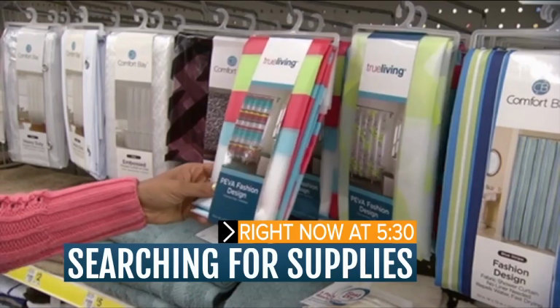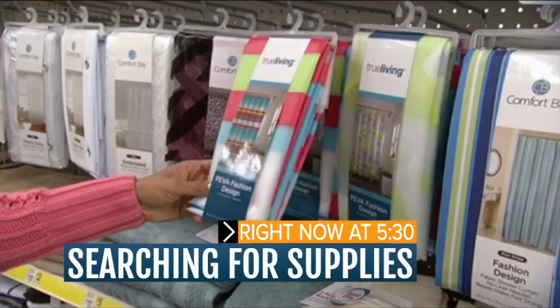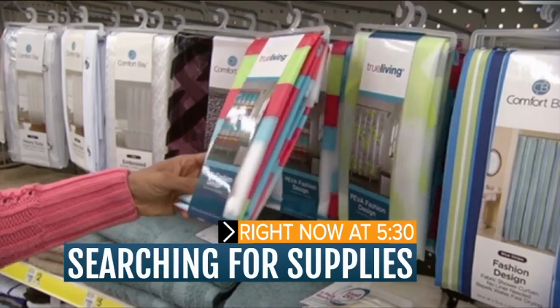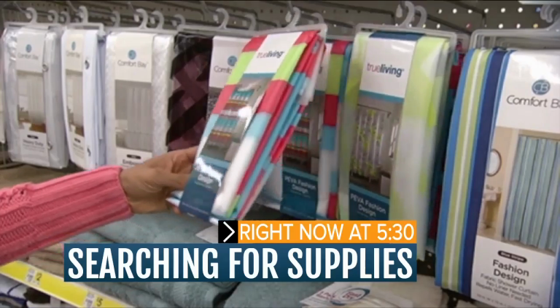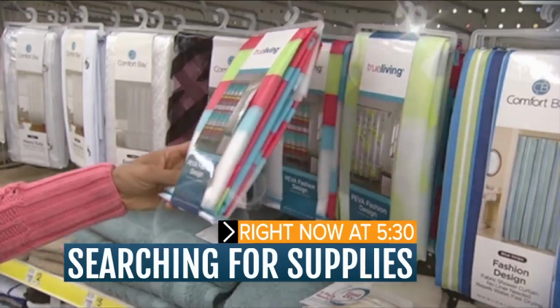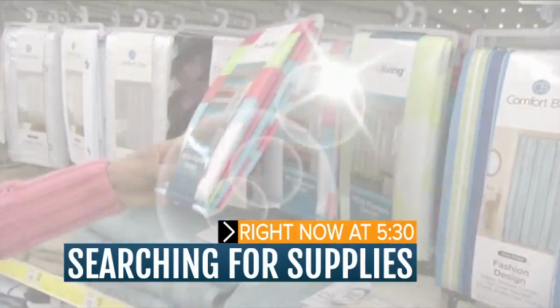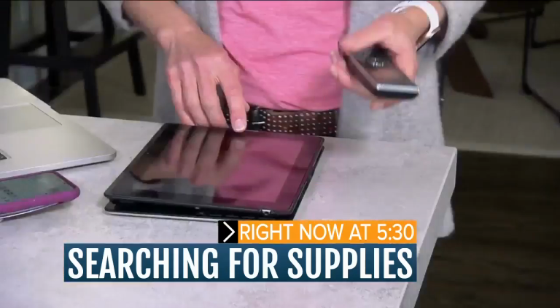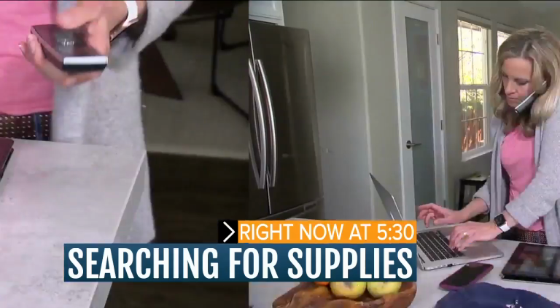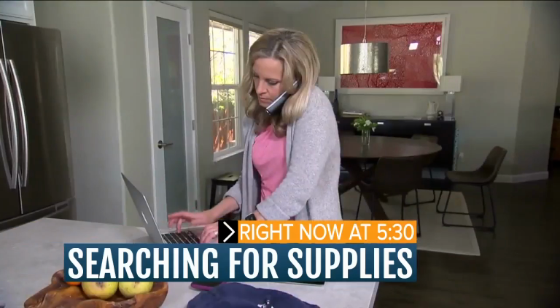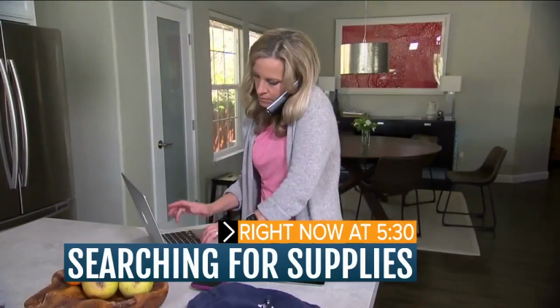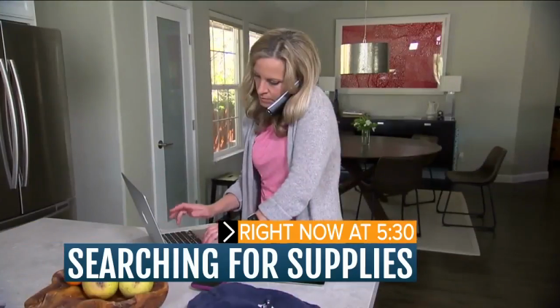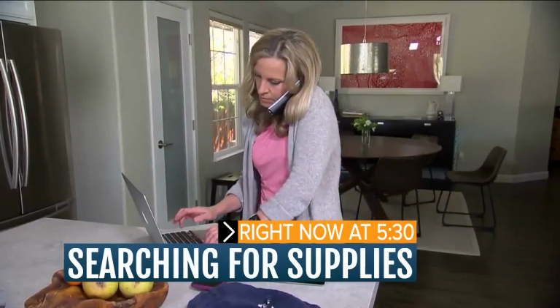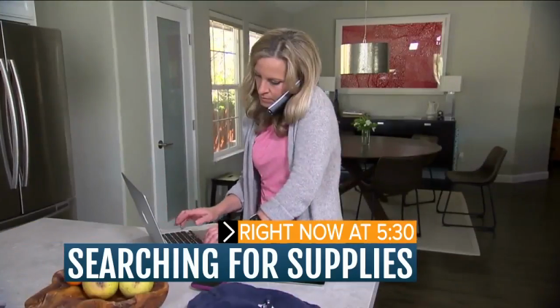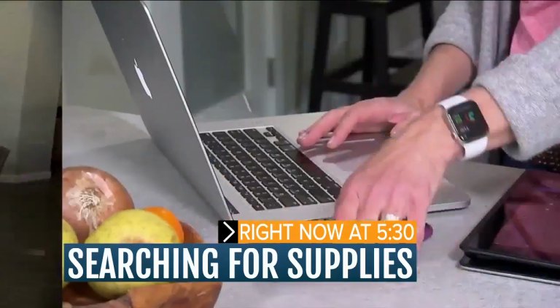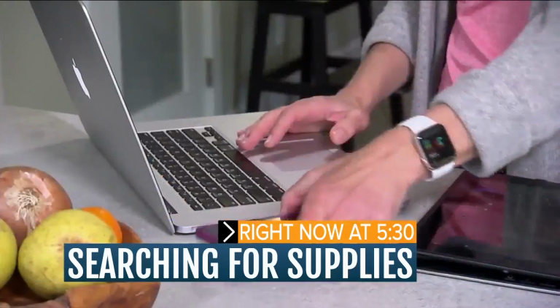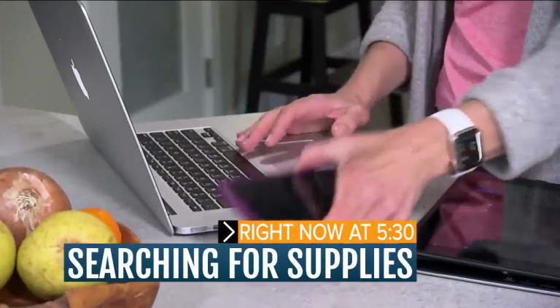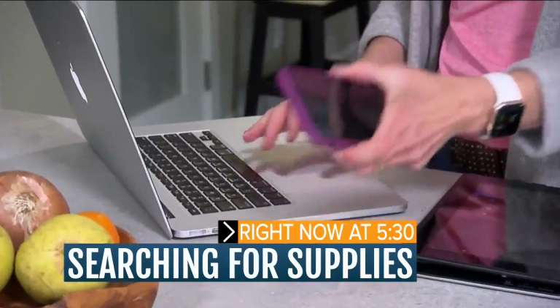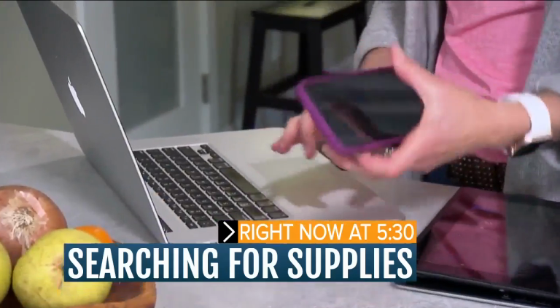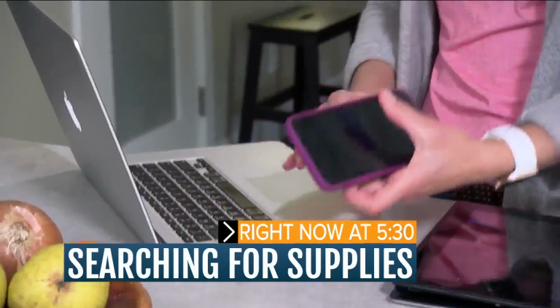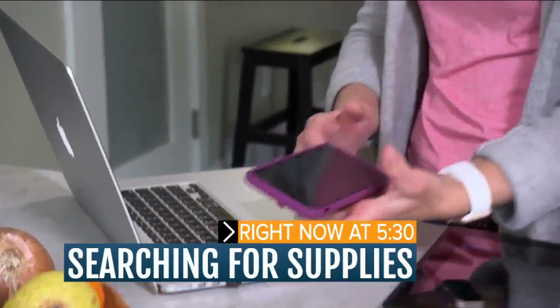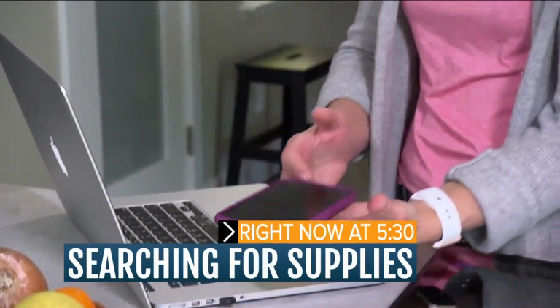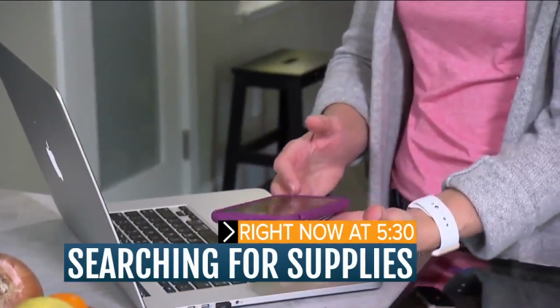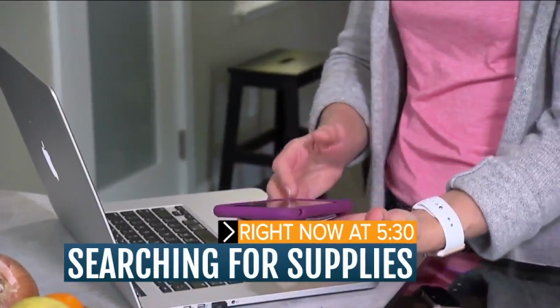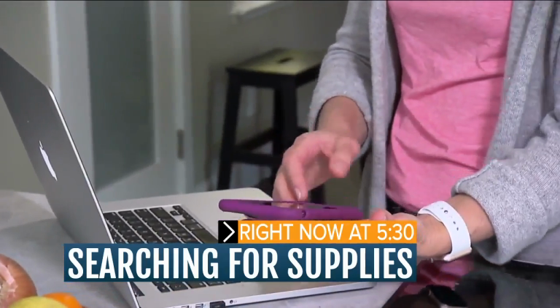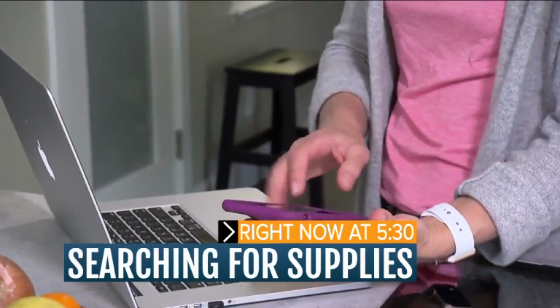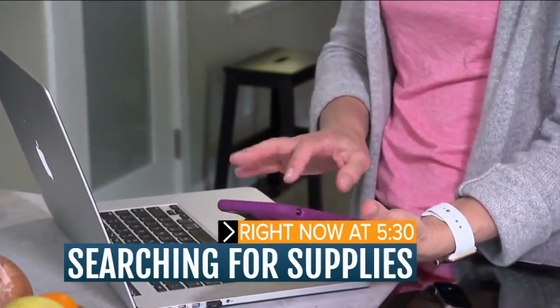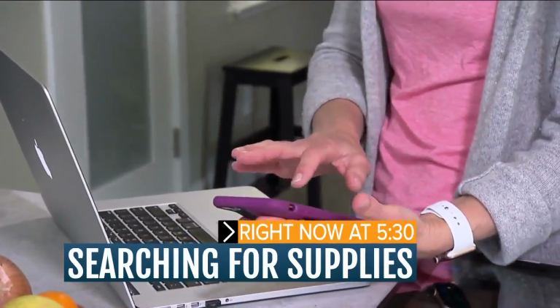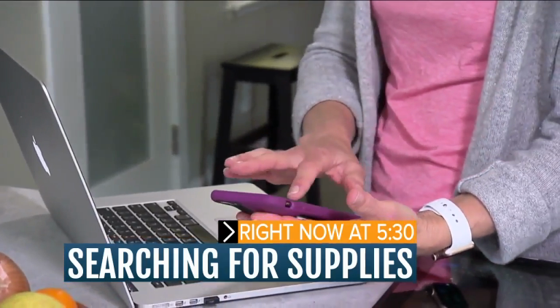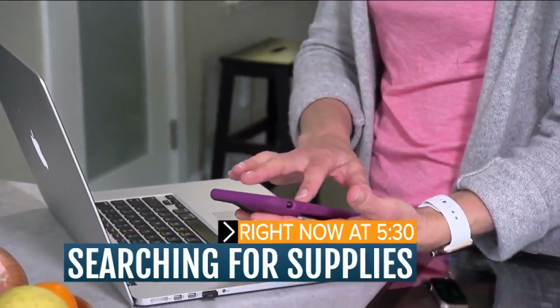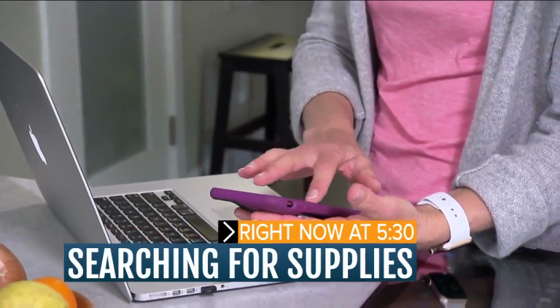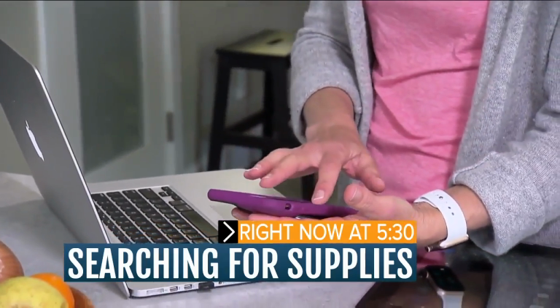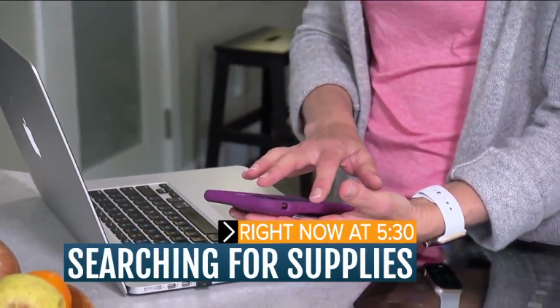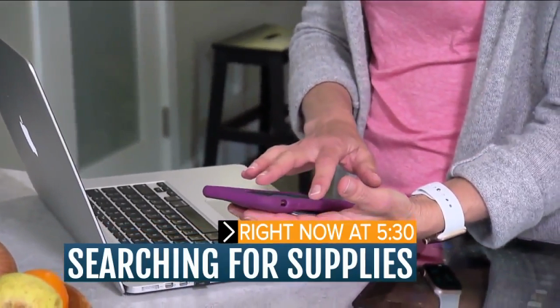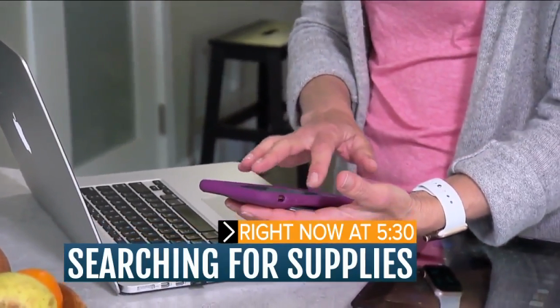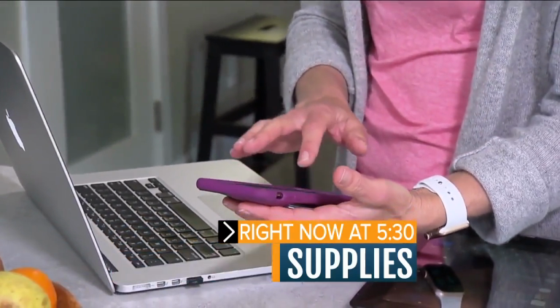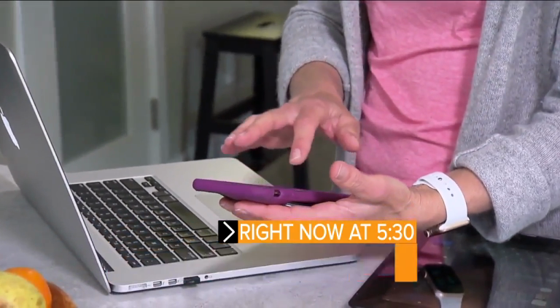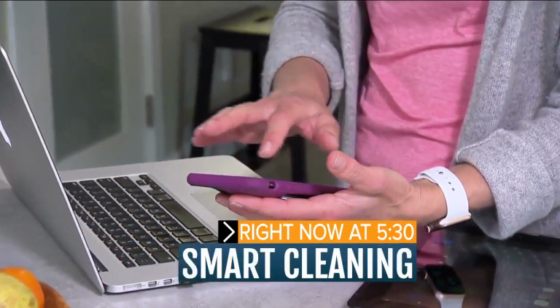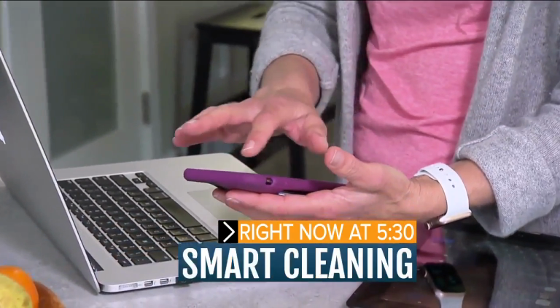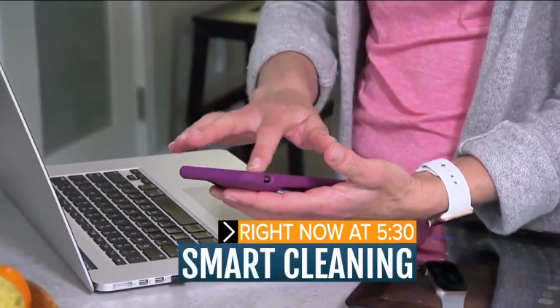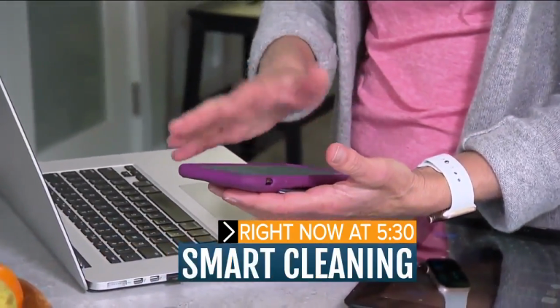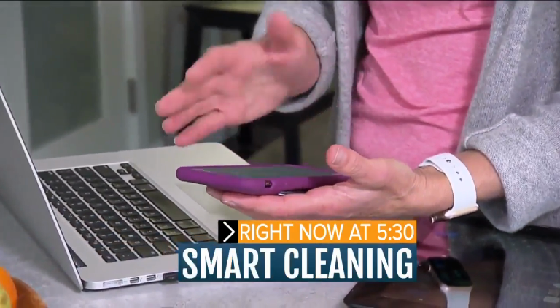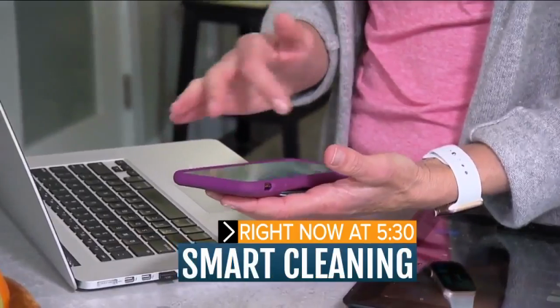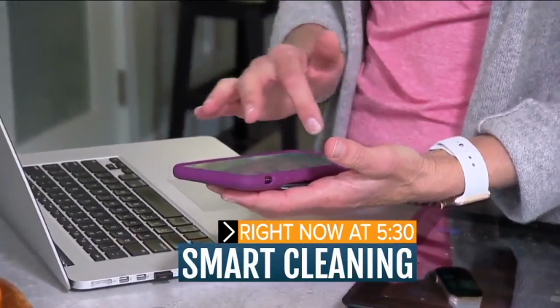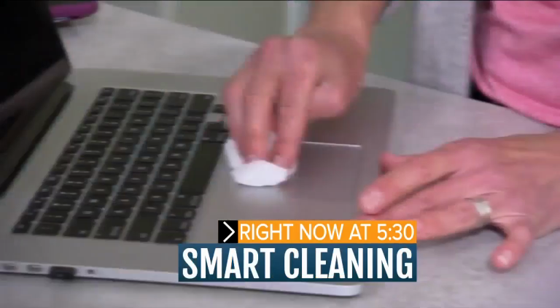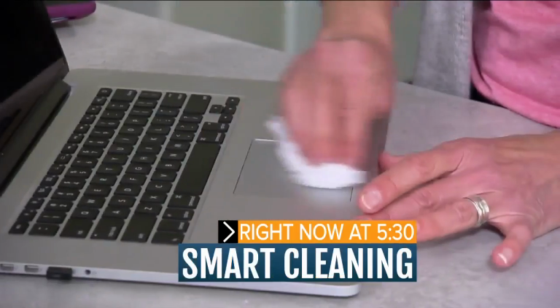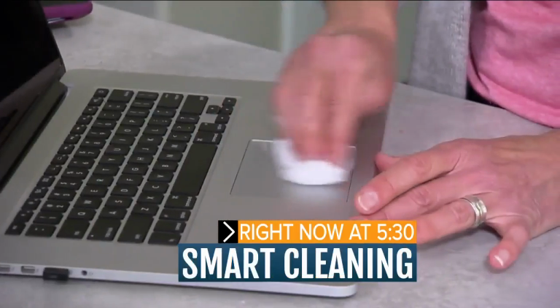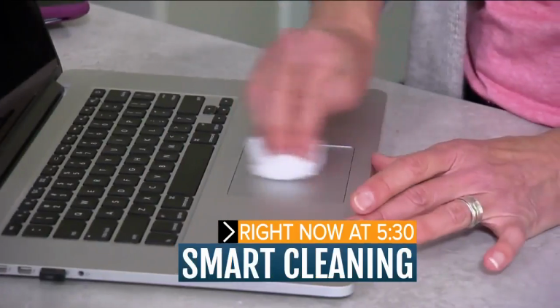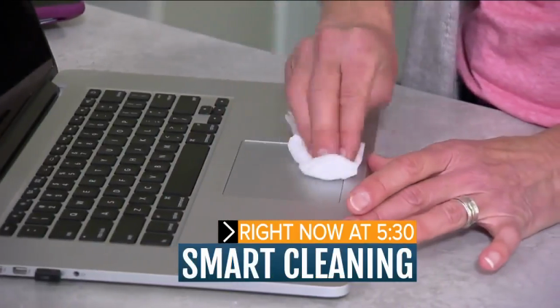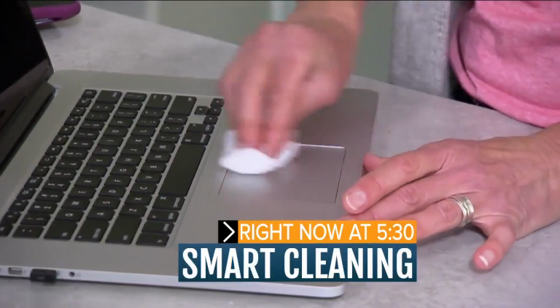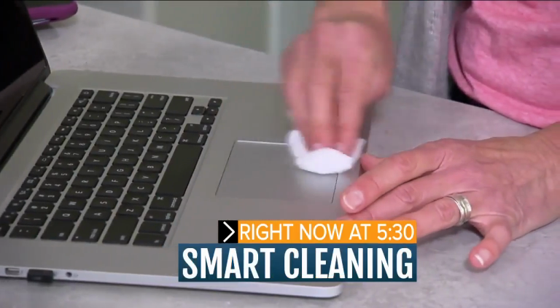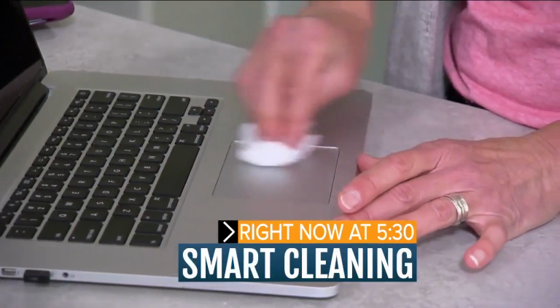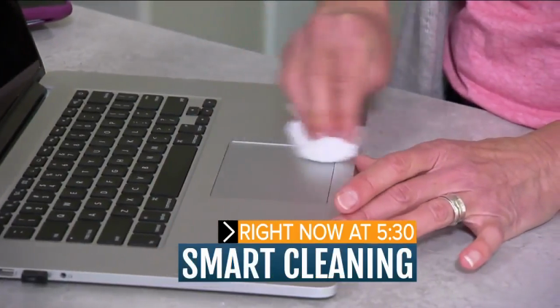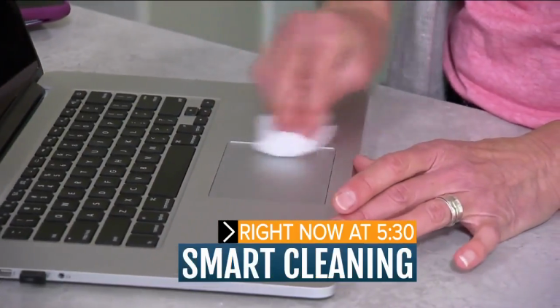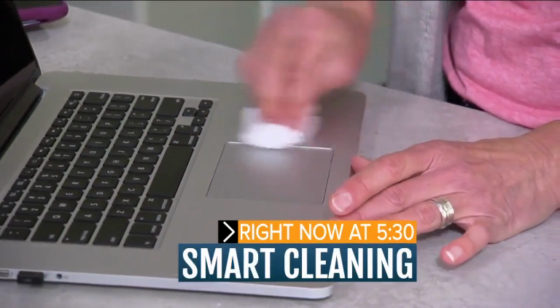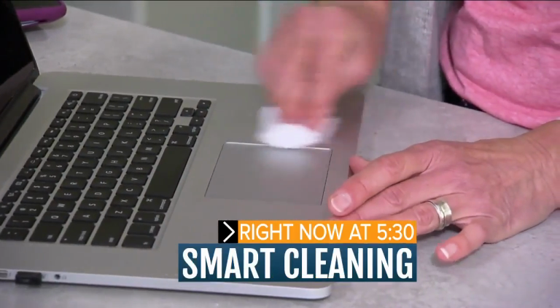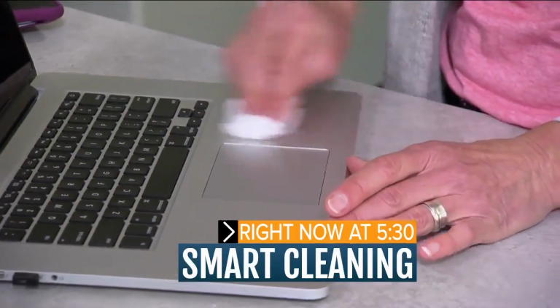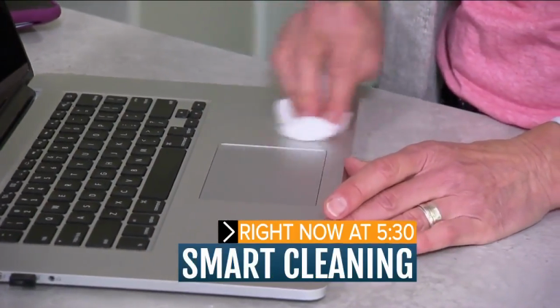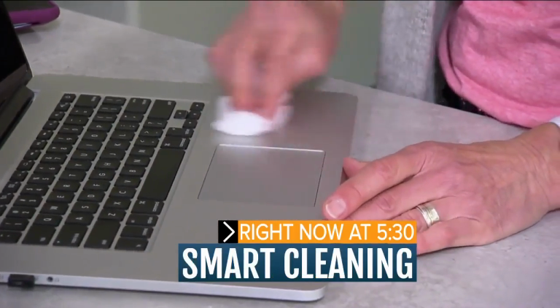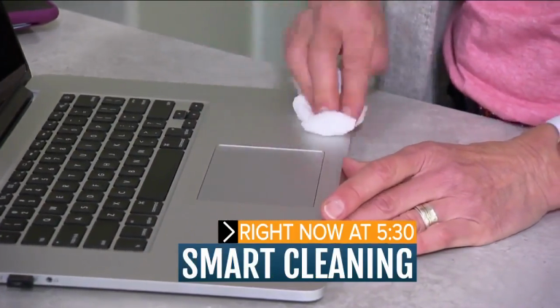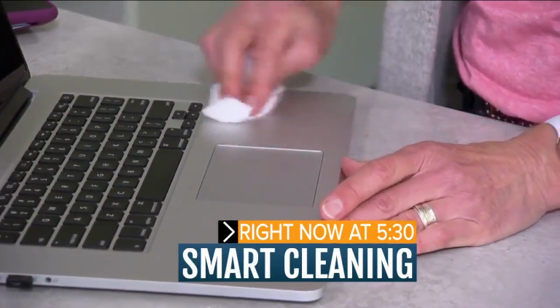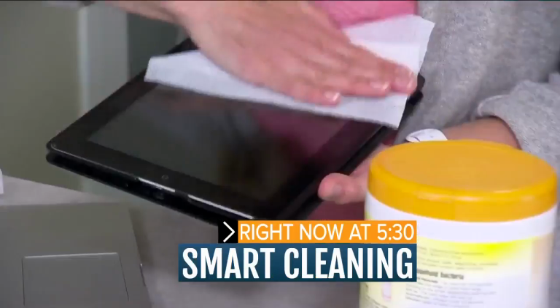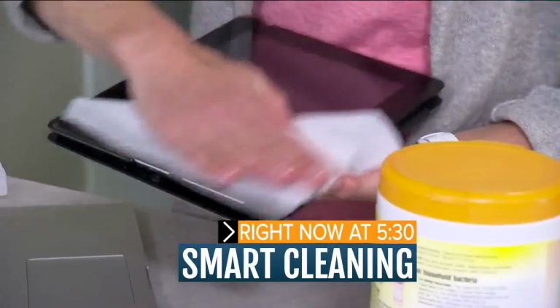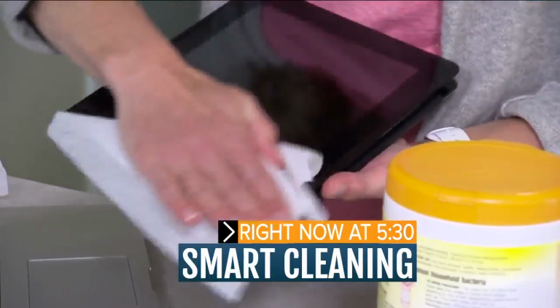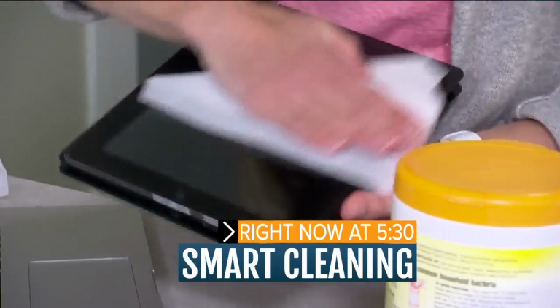We'll walk you through the process and give you a word of warning on what not to use on your droids and your iPads.